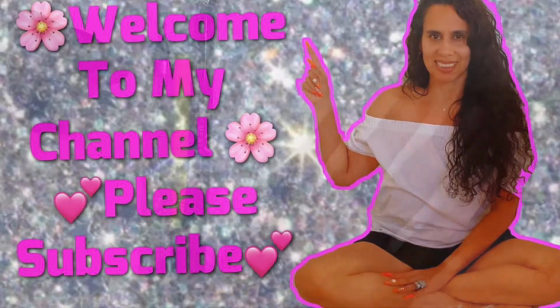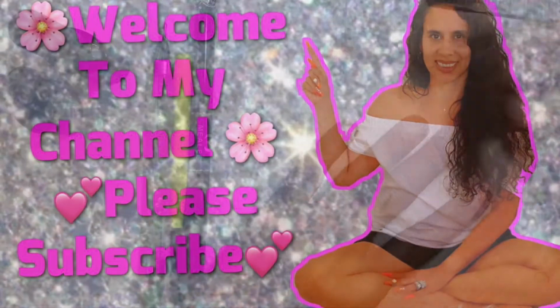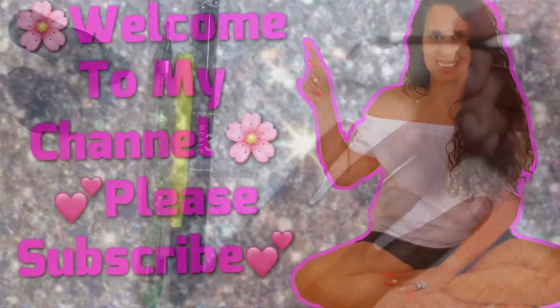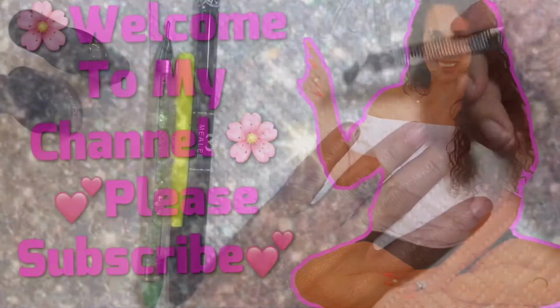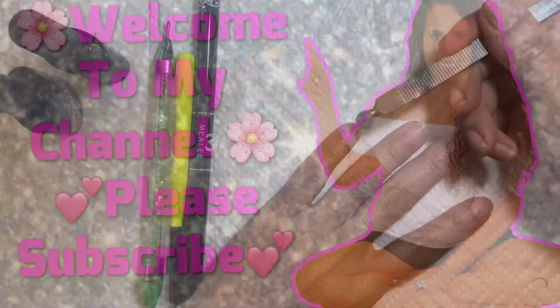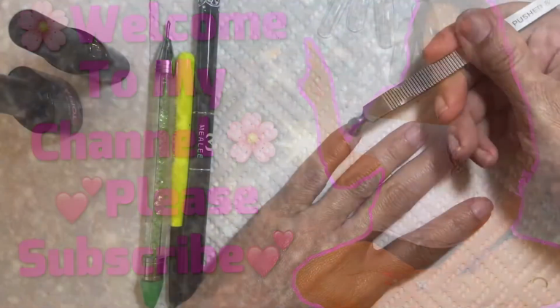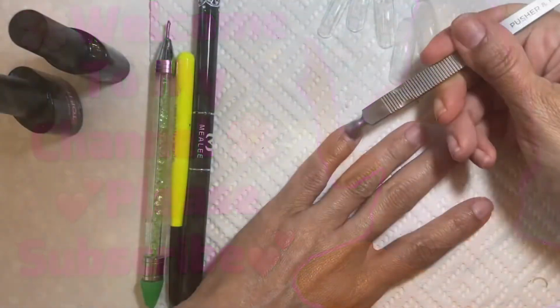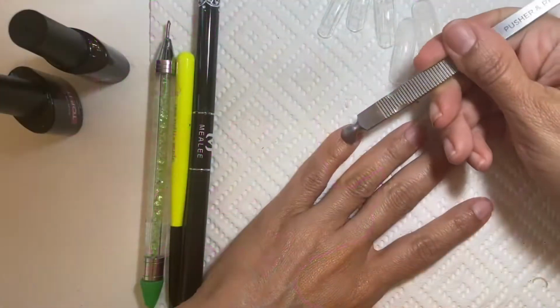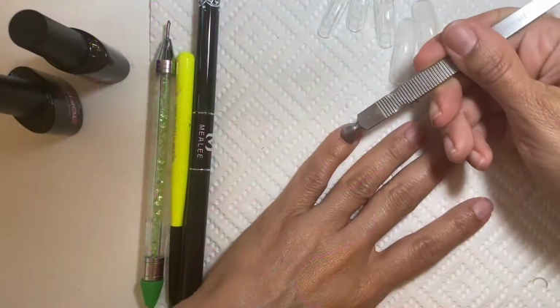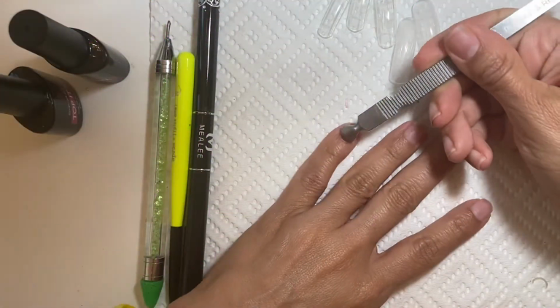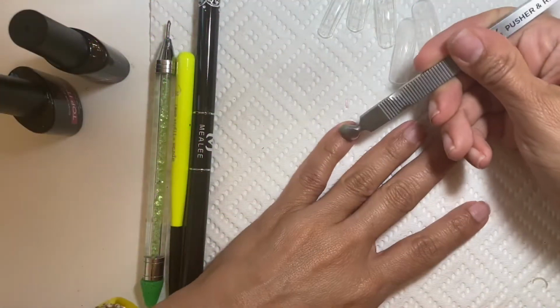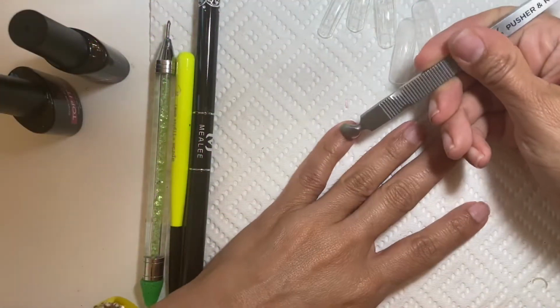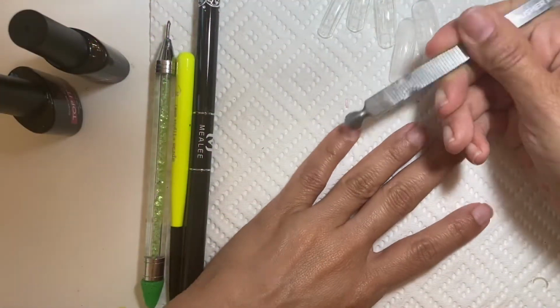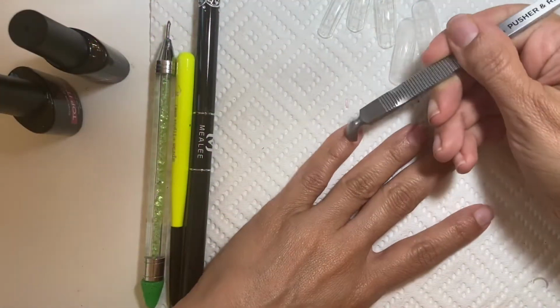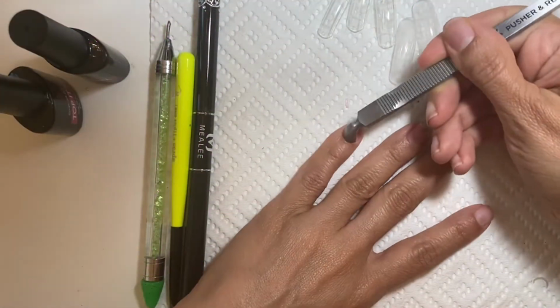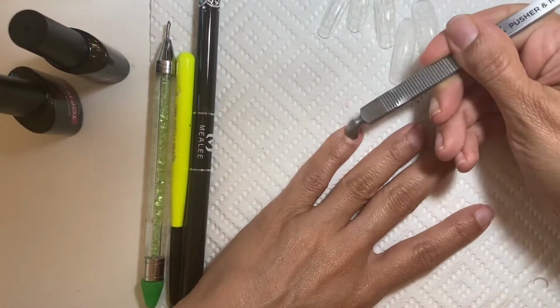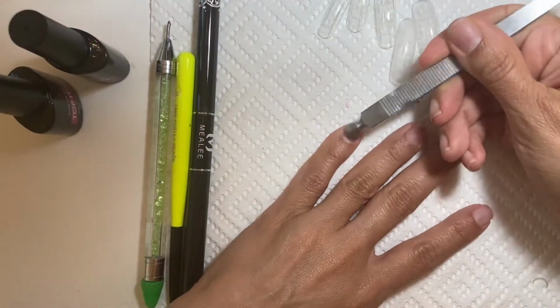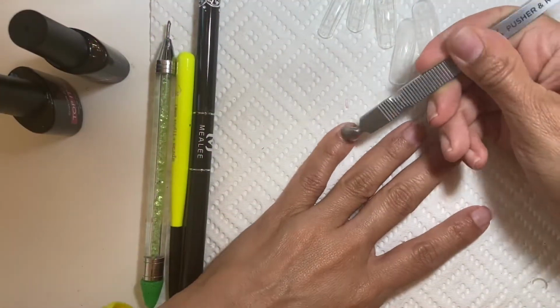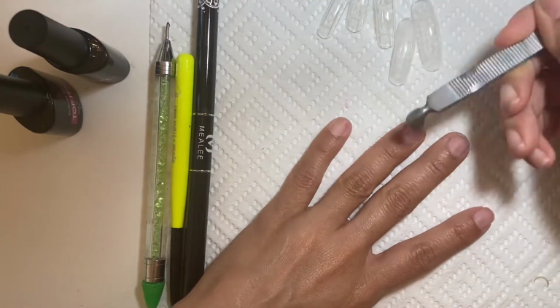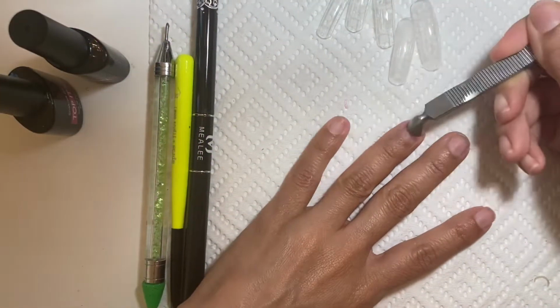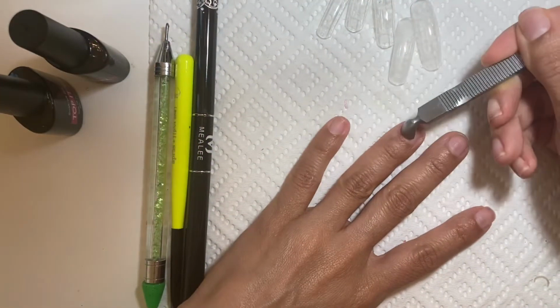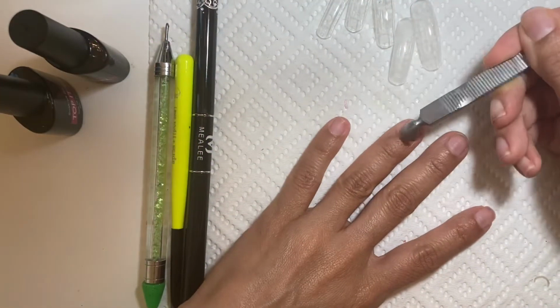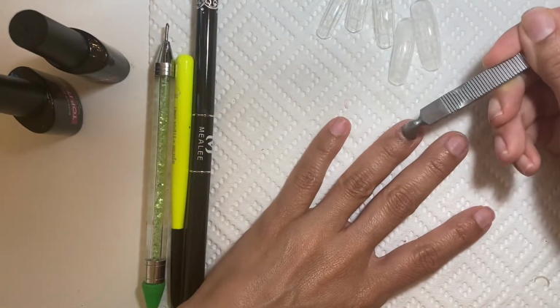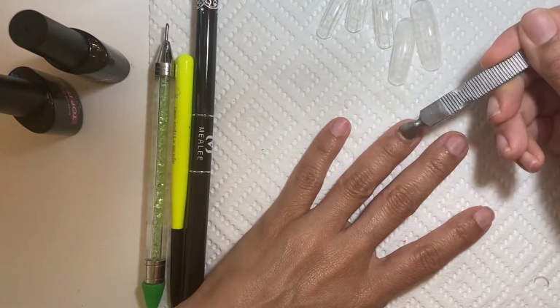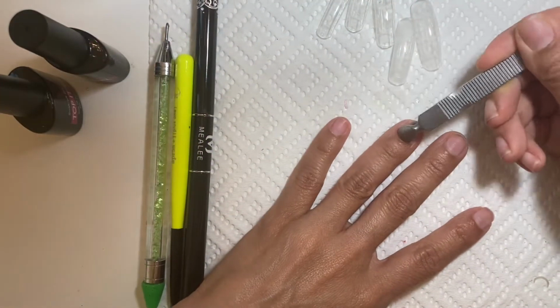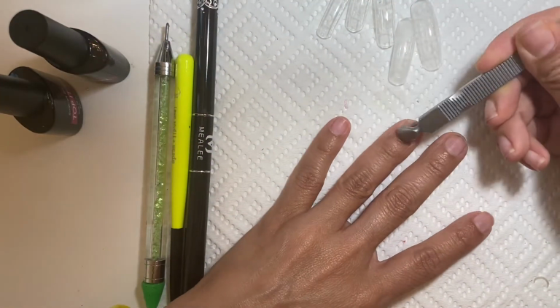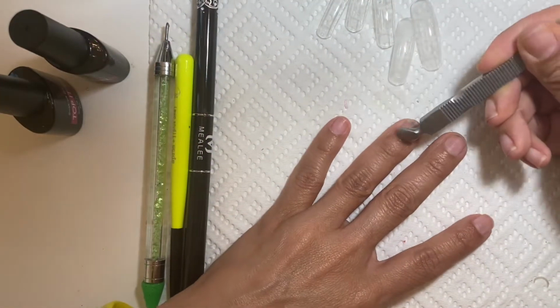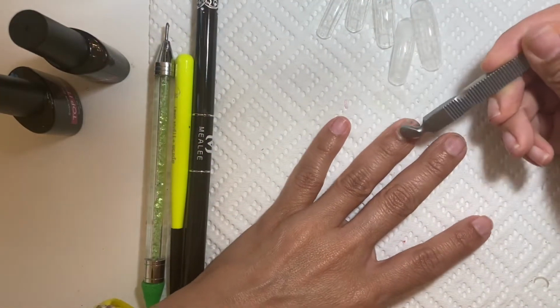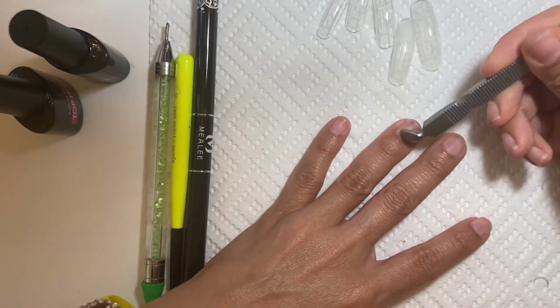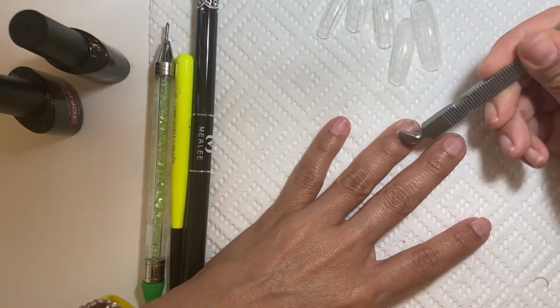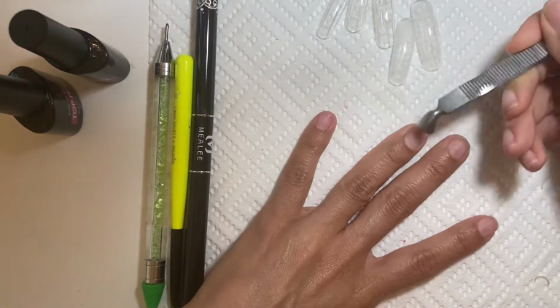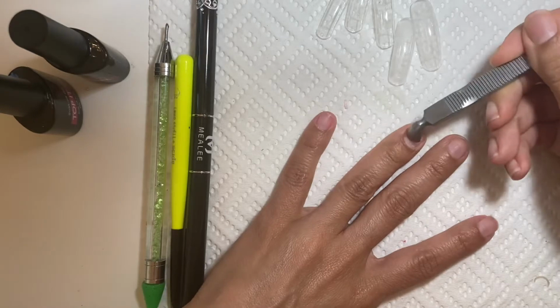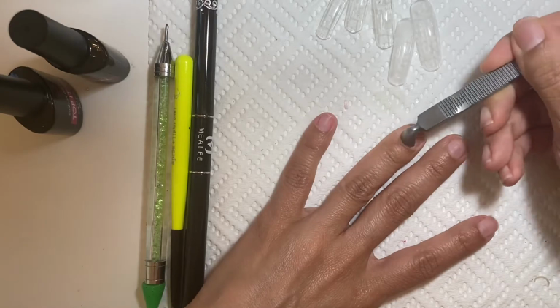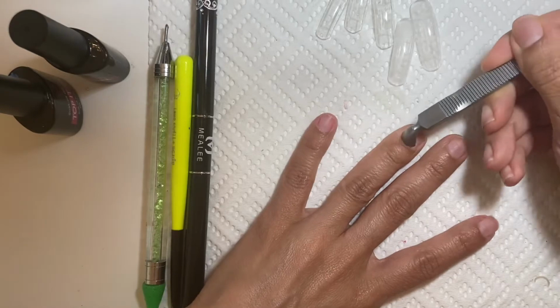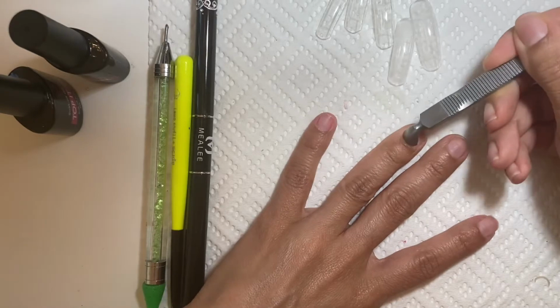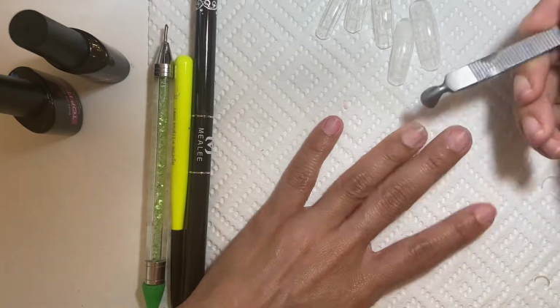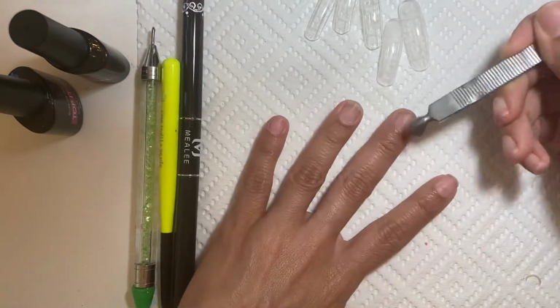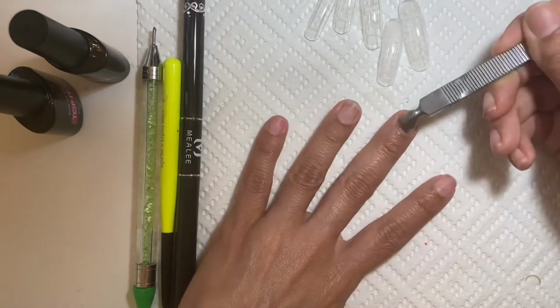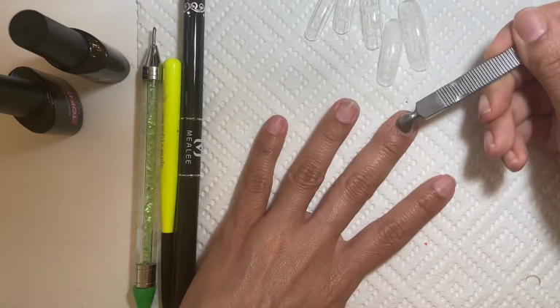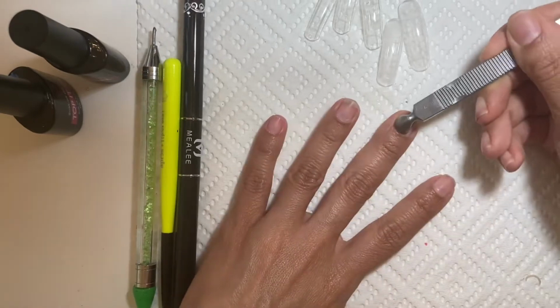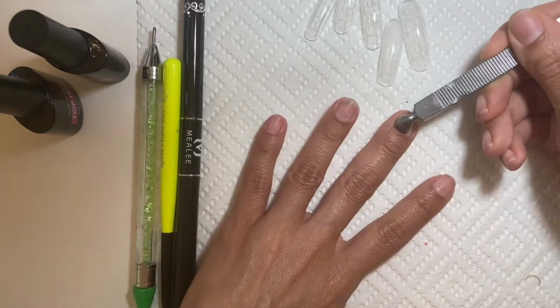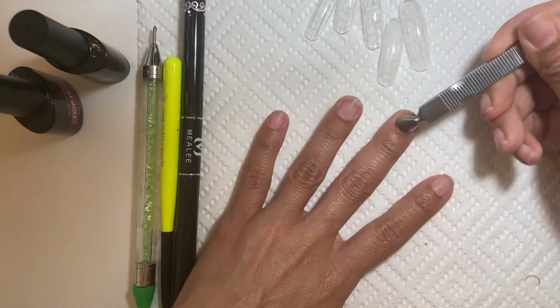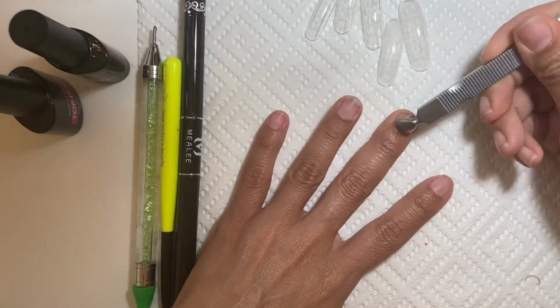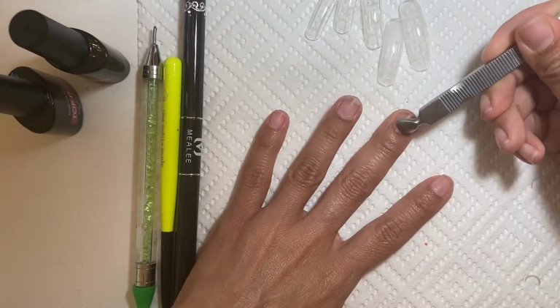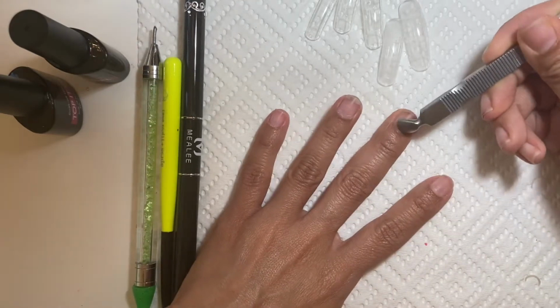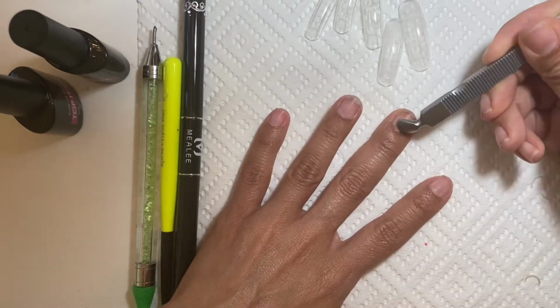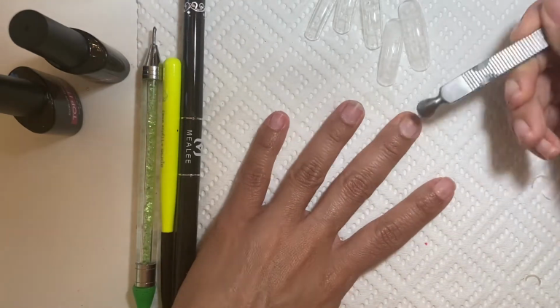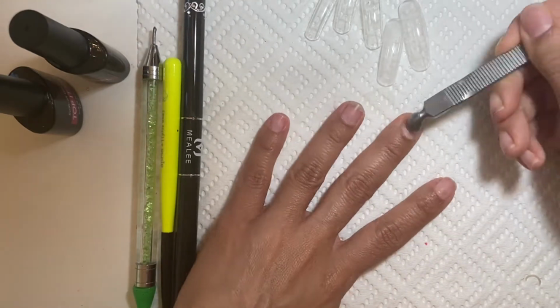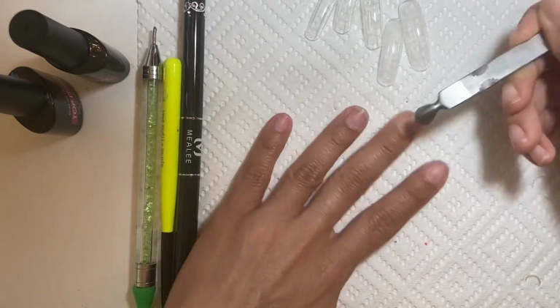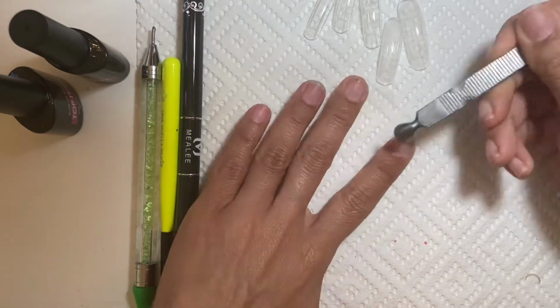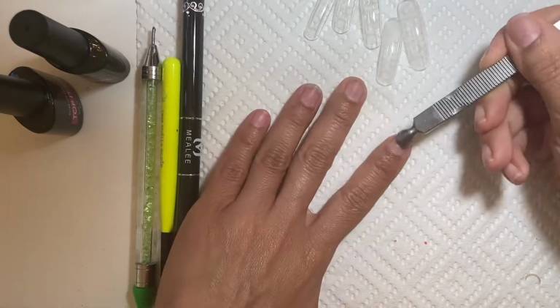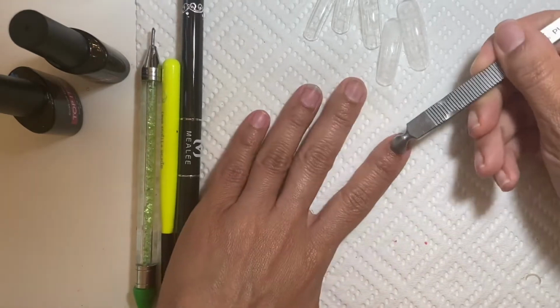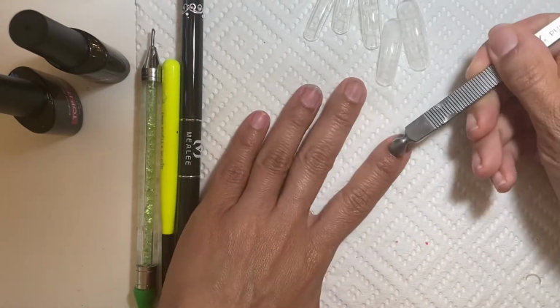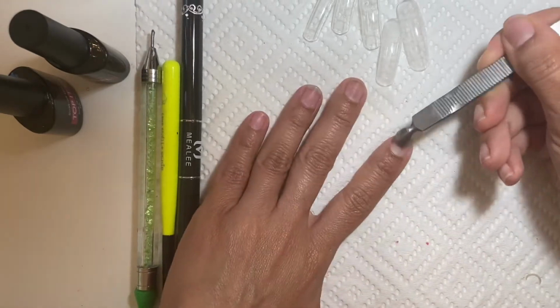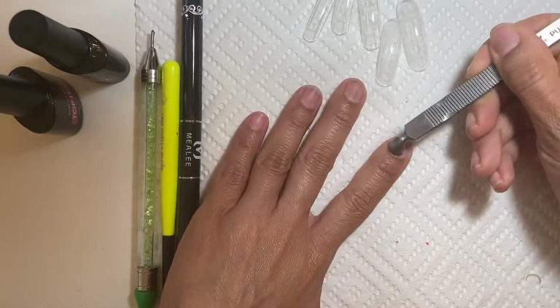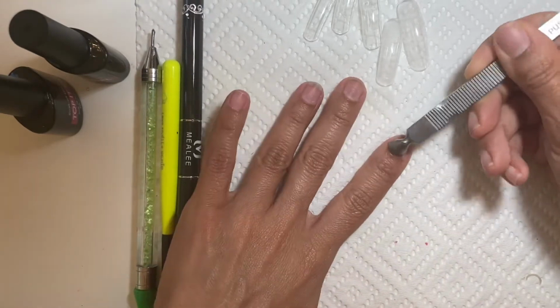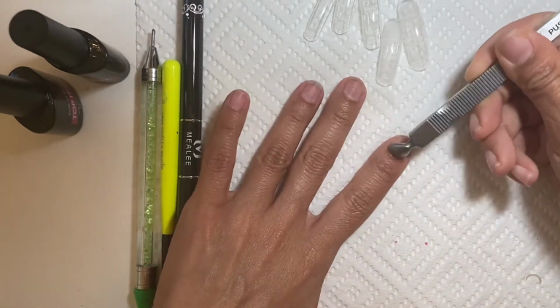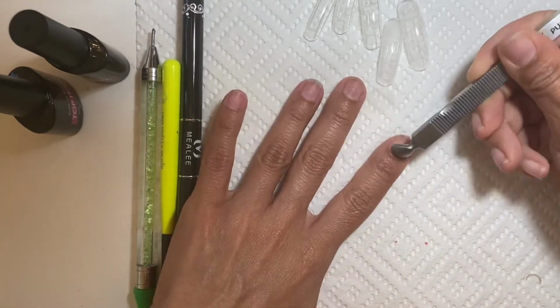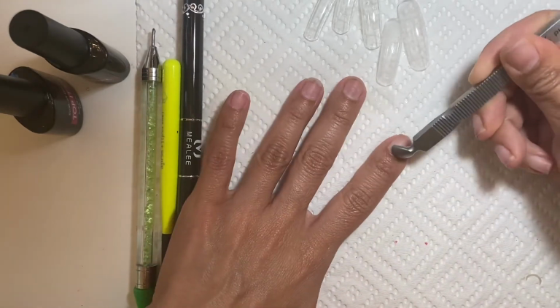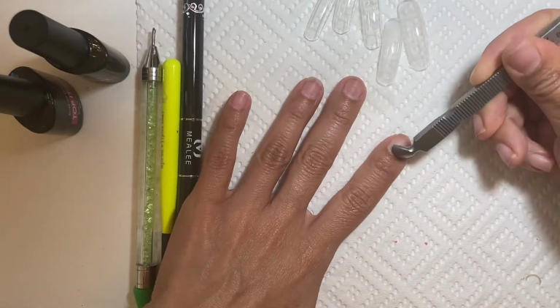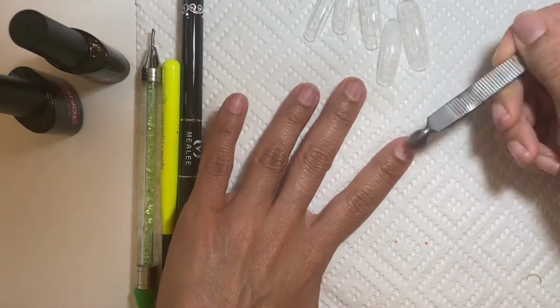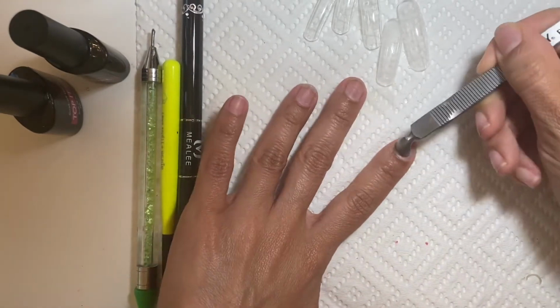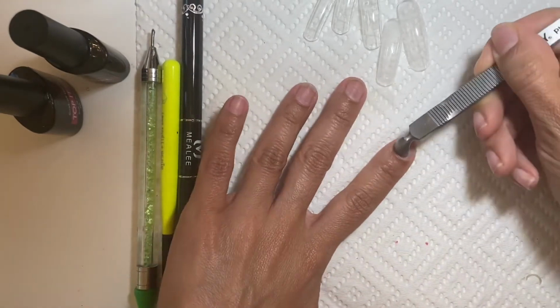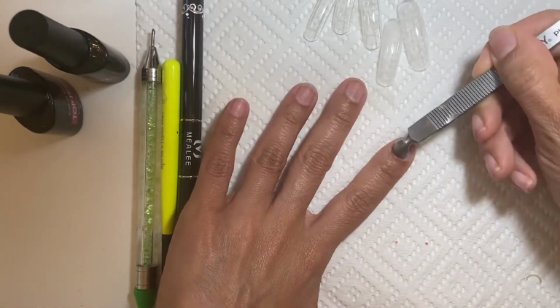In today's video, I will be doing my manicure — well, I should say my nails. It is a dry manicure.